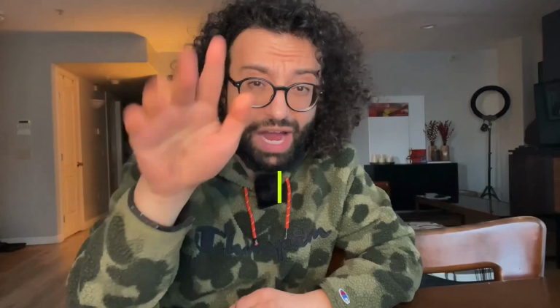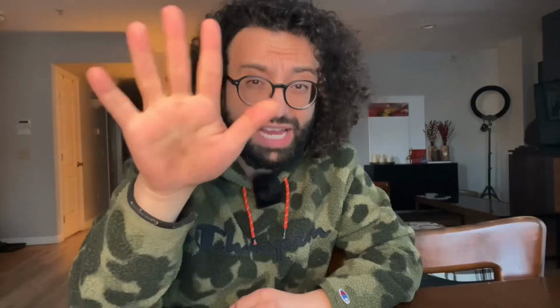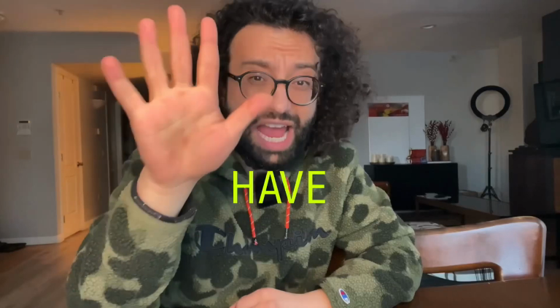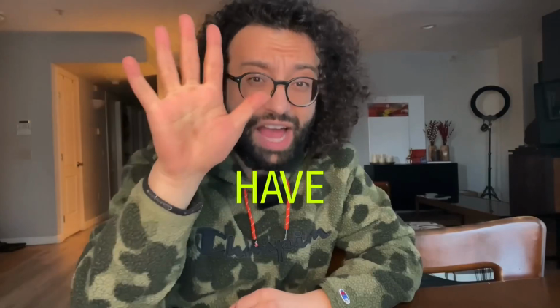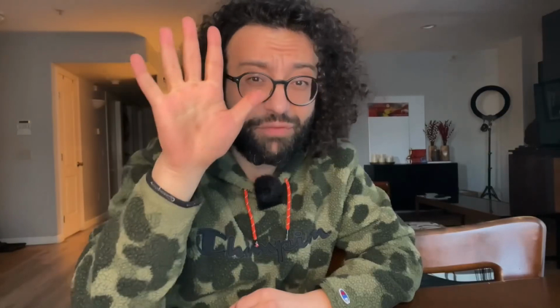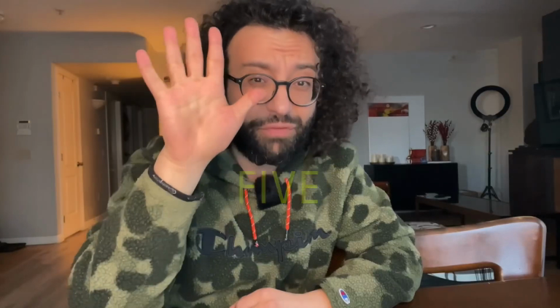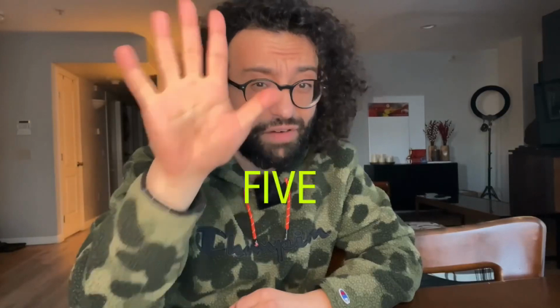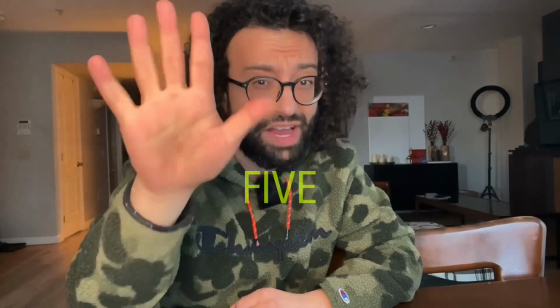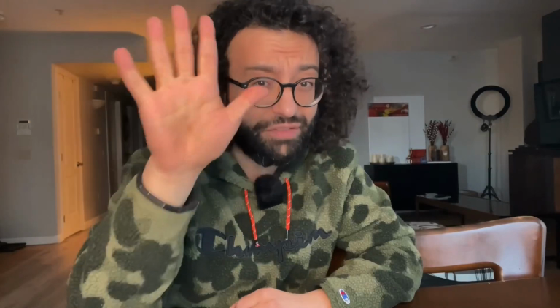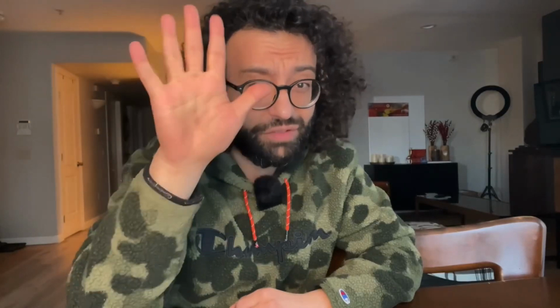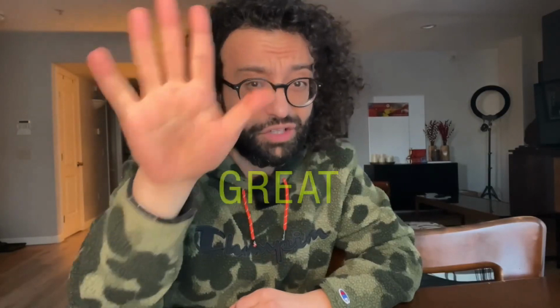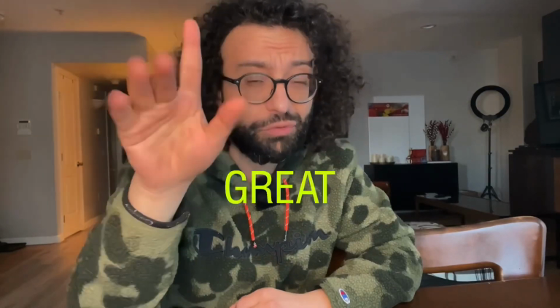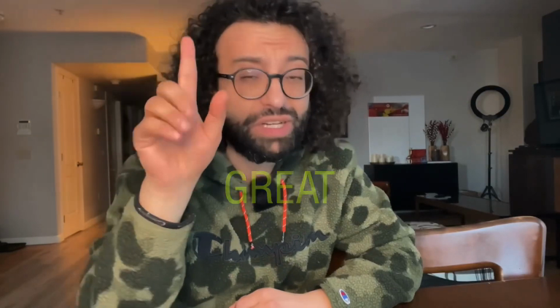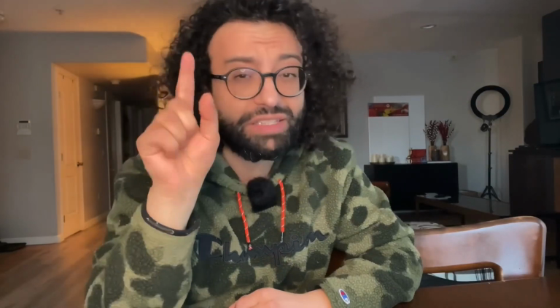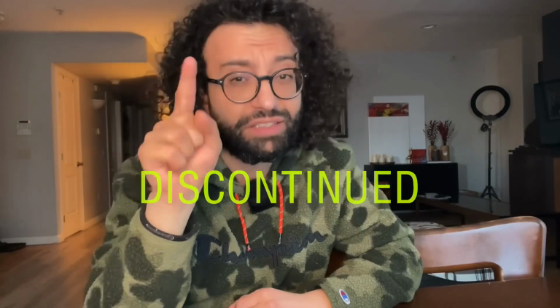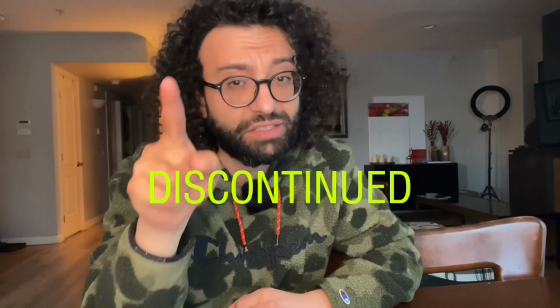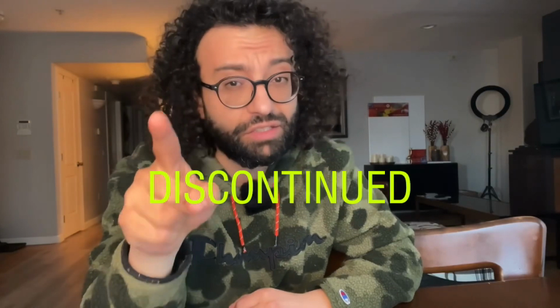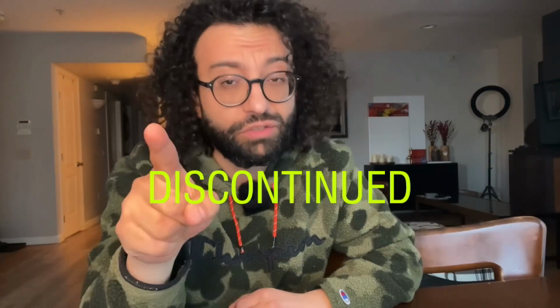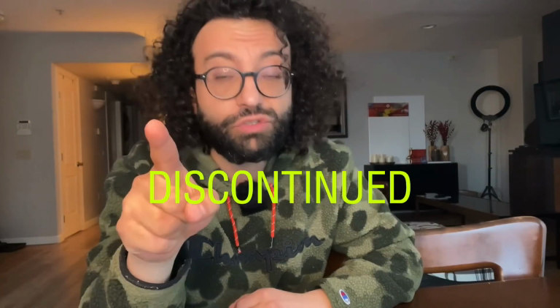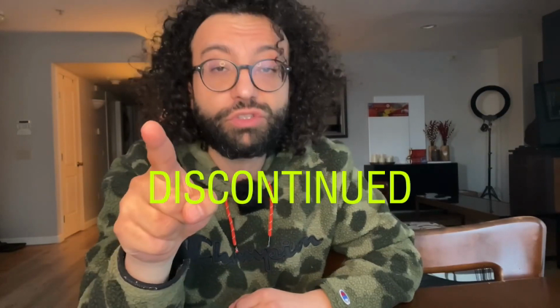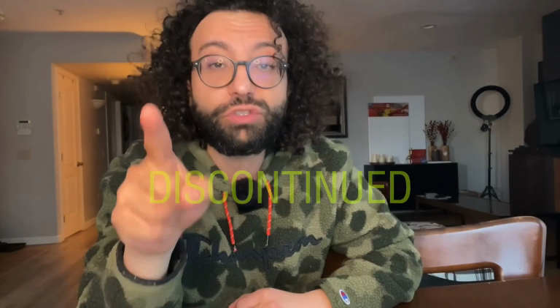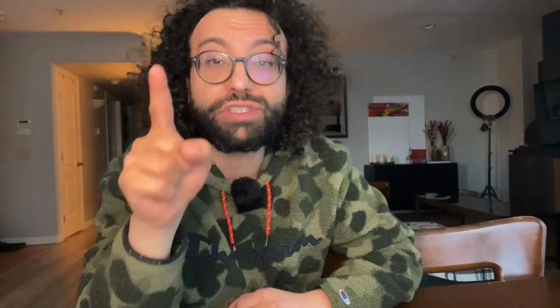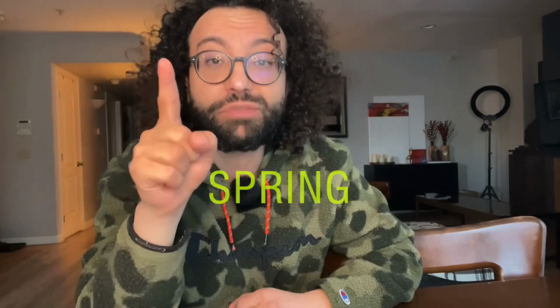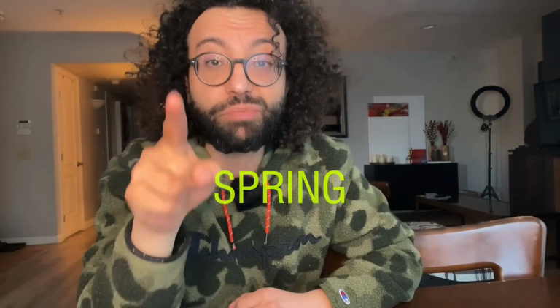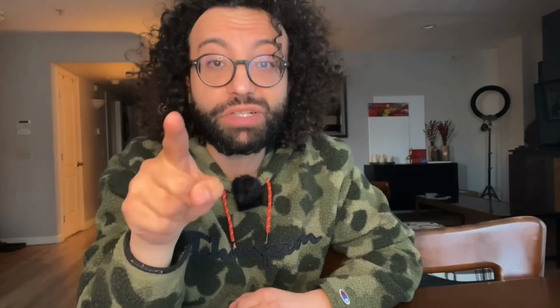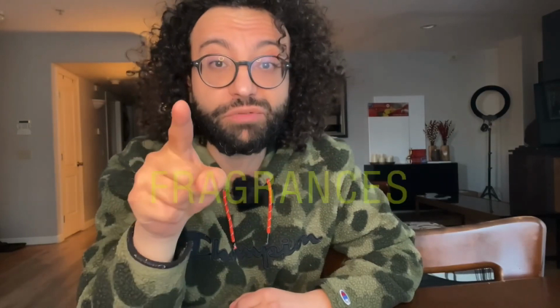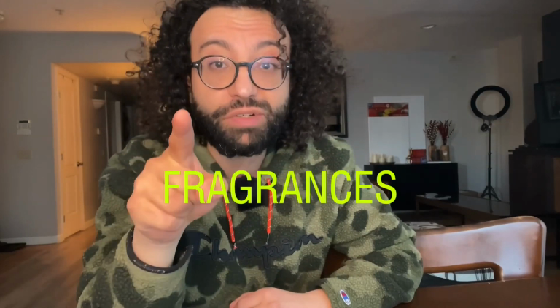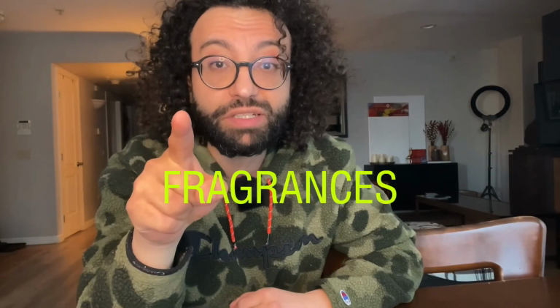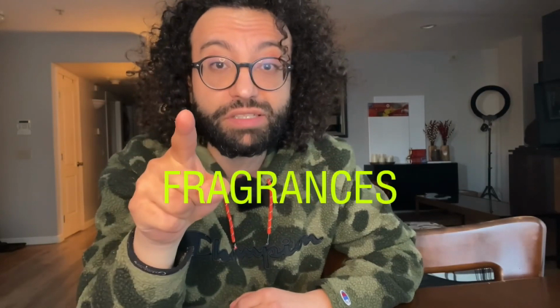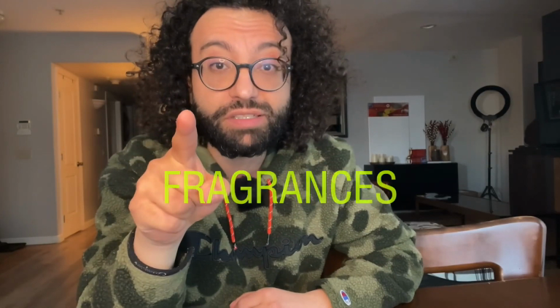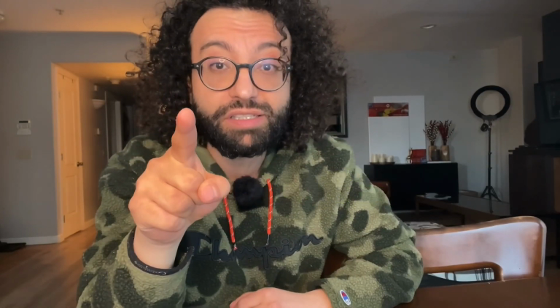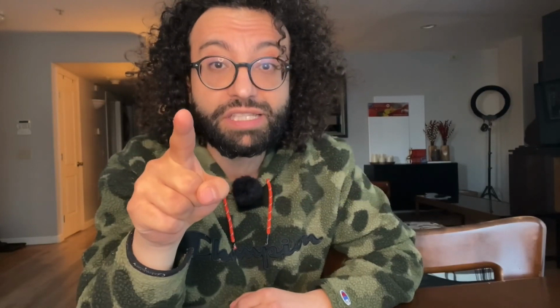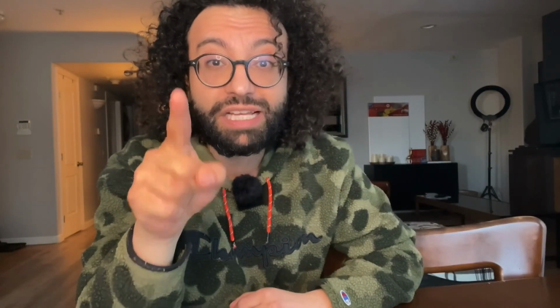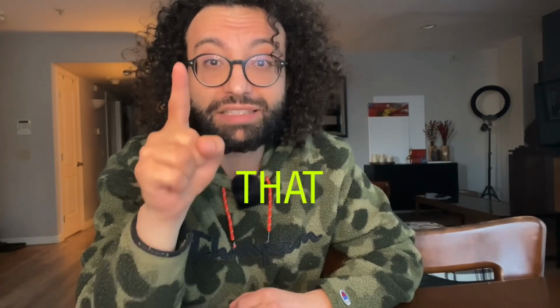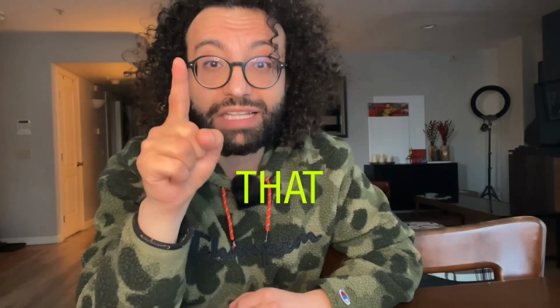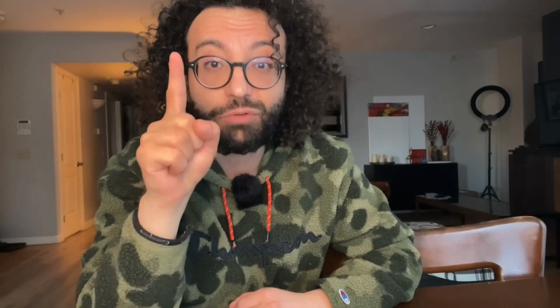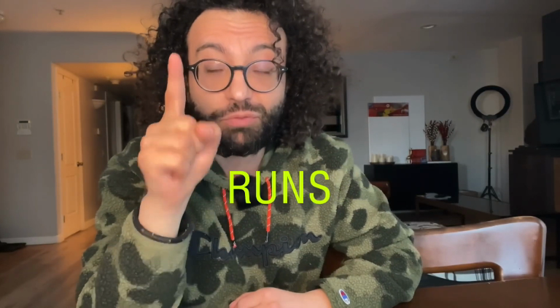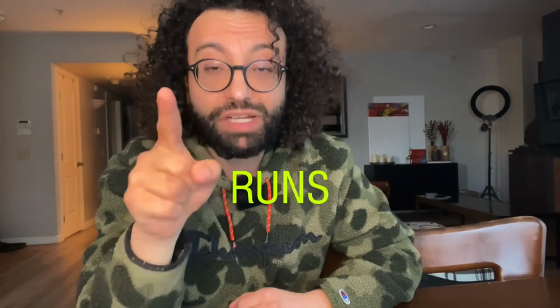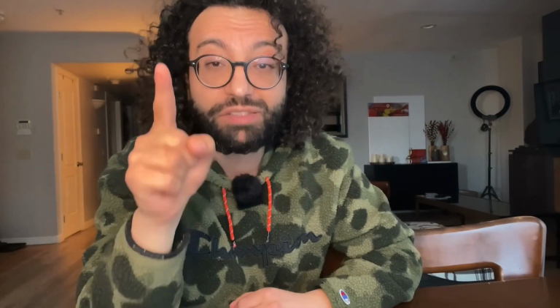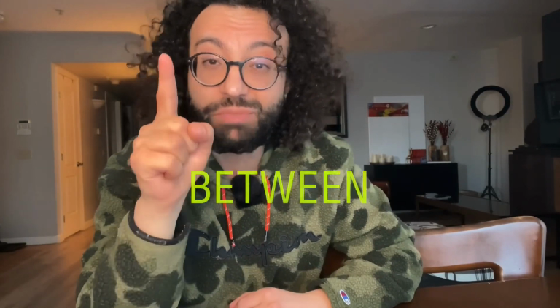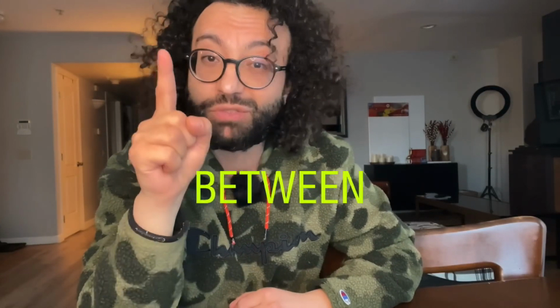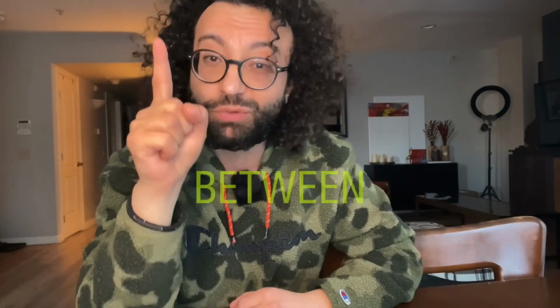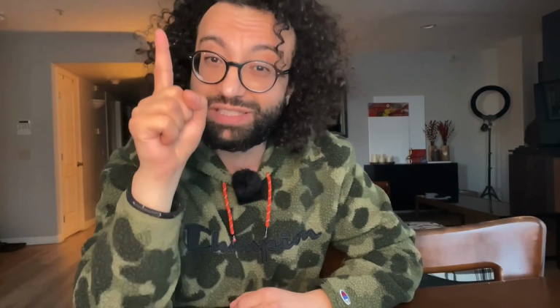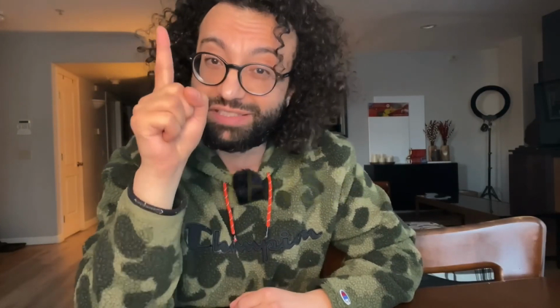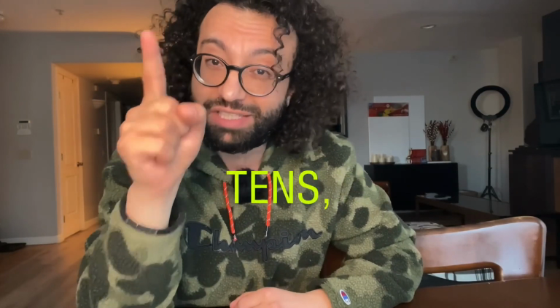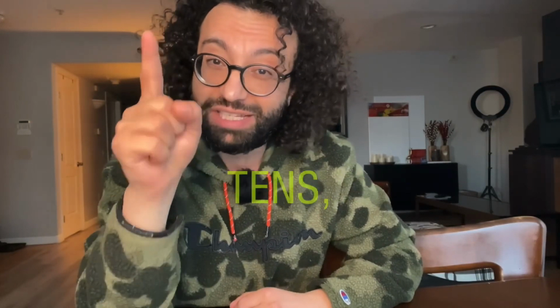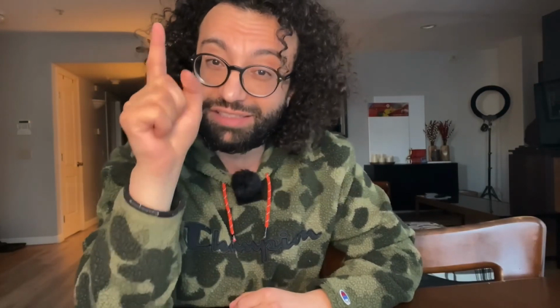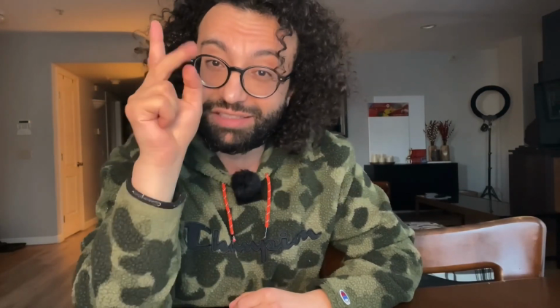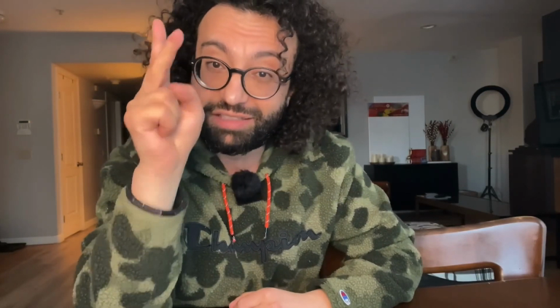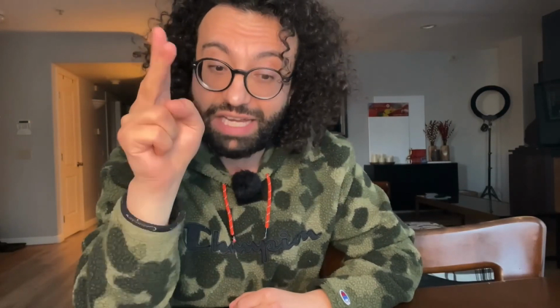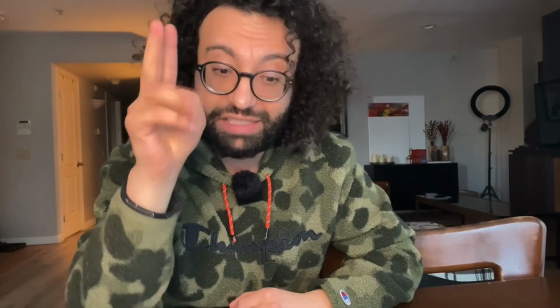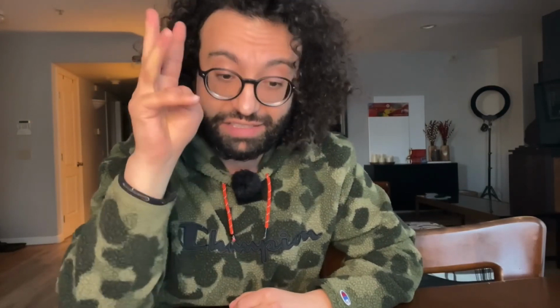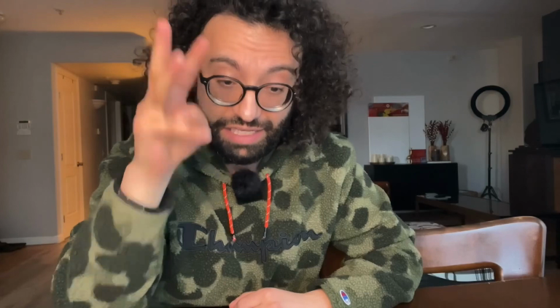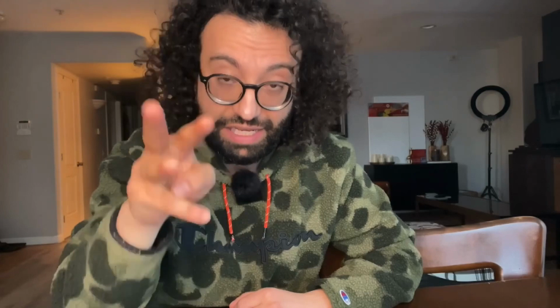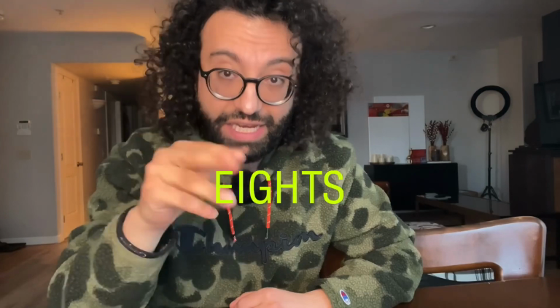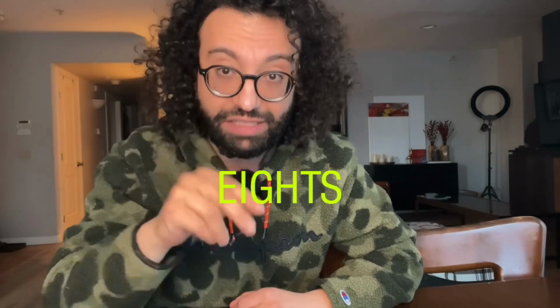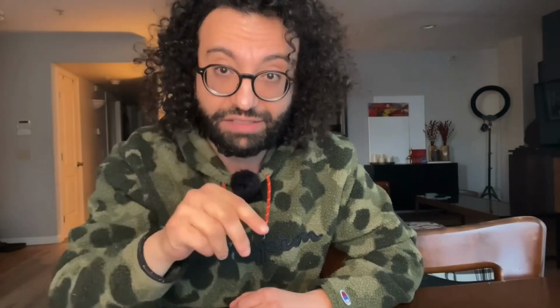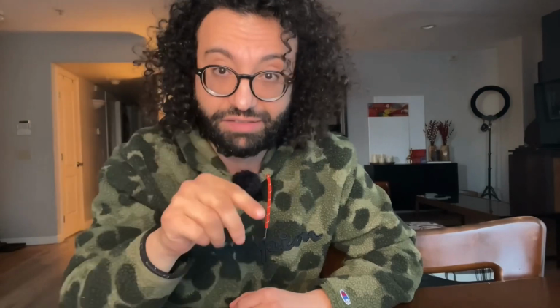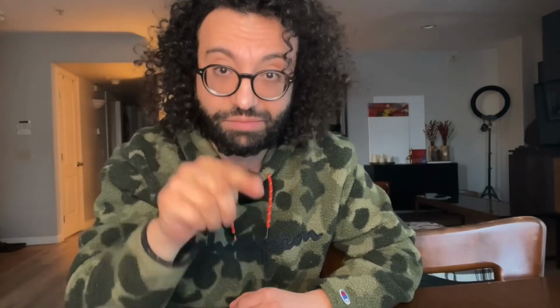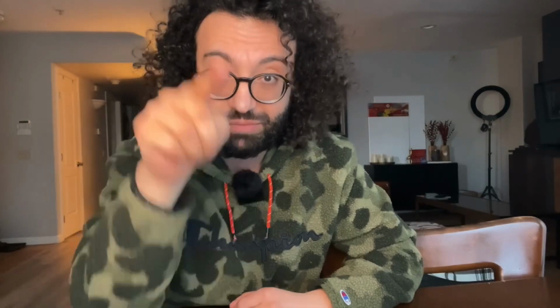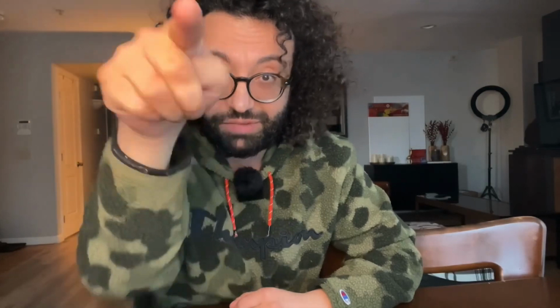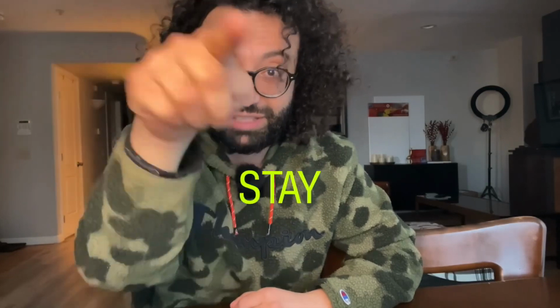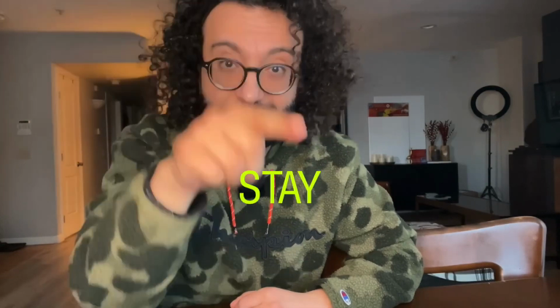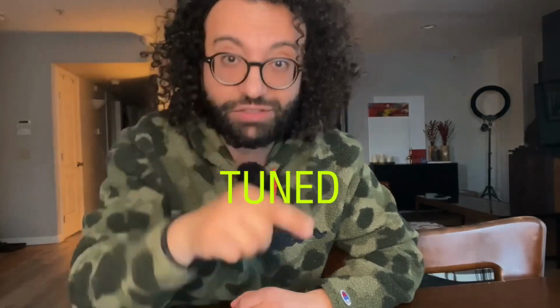I have 5 great discontinued spring fragrances that run between 10s, 9s, and 8s. Stay tuned.